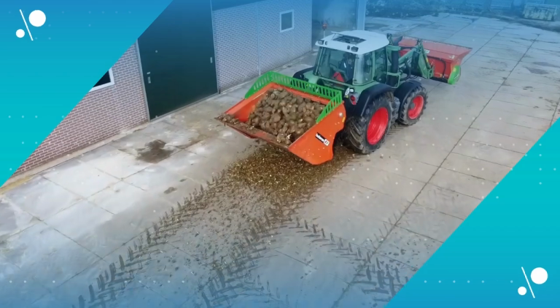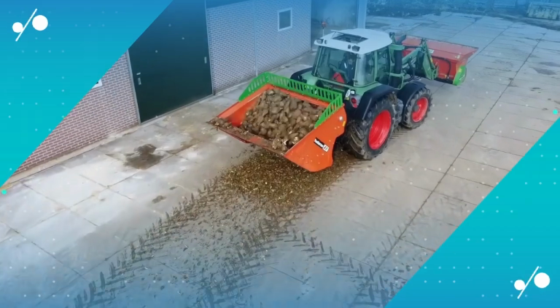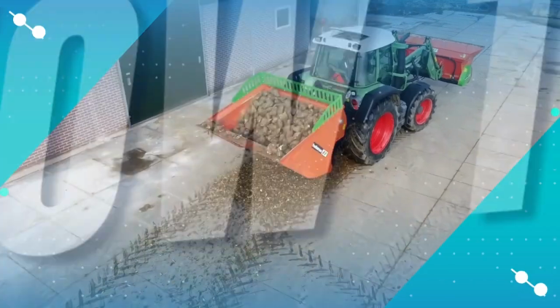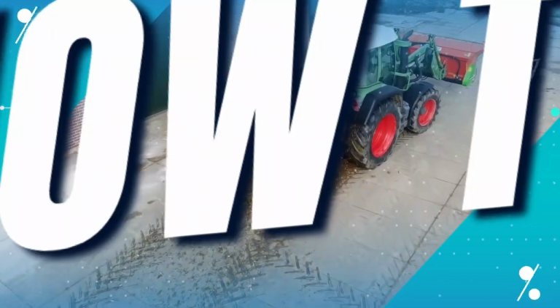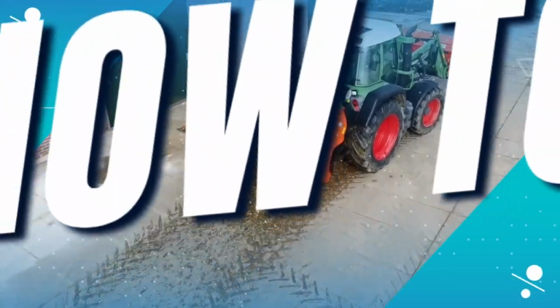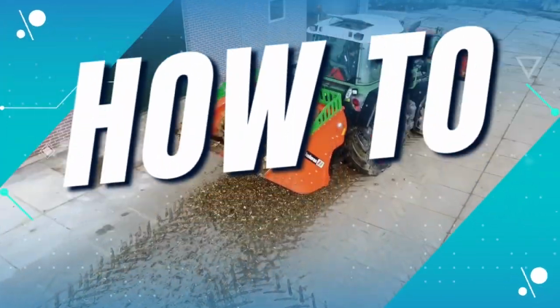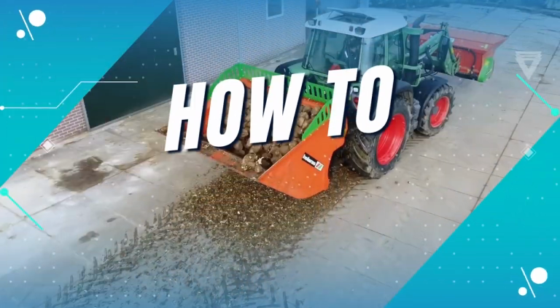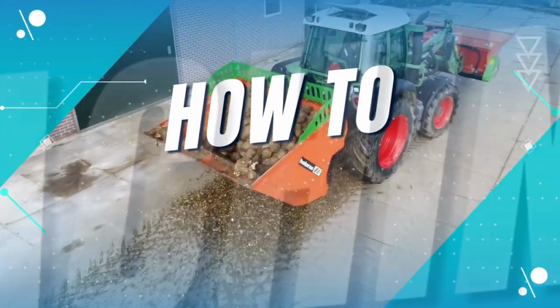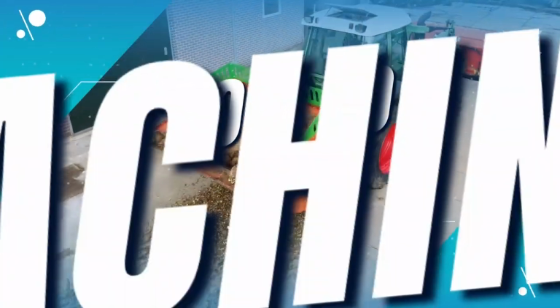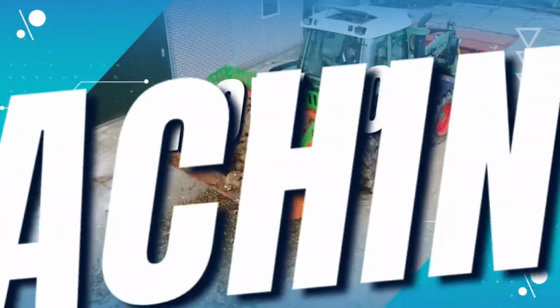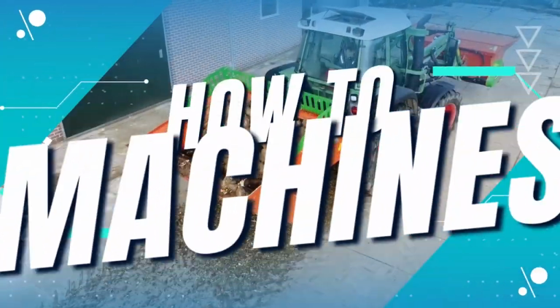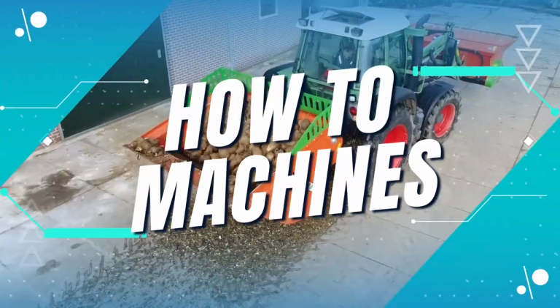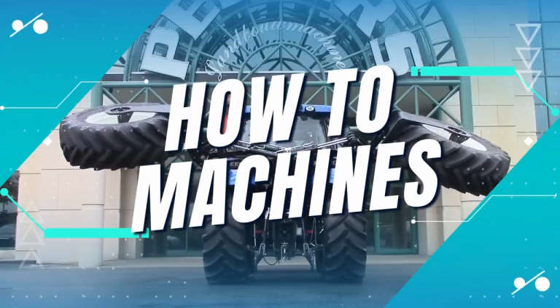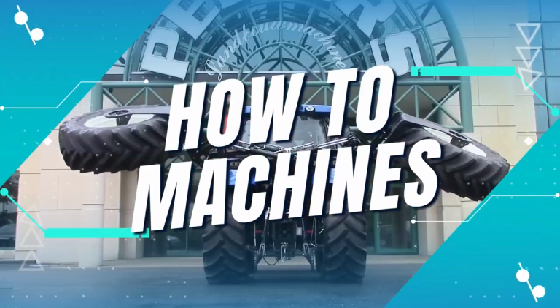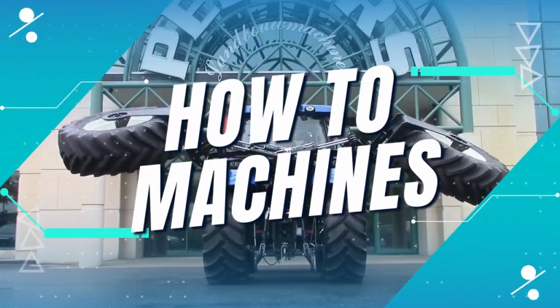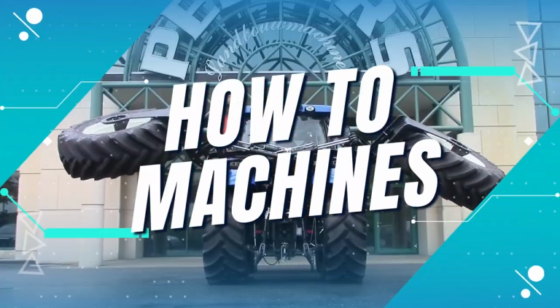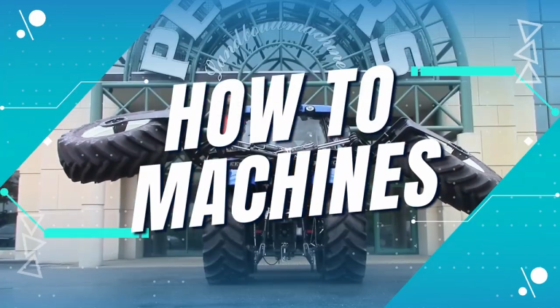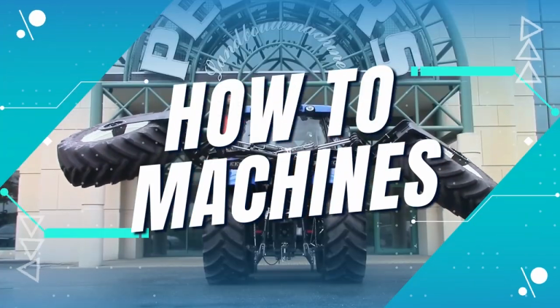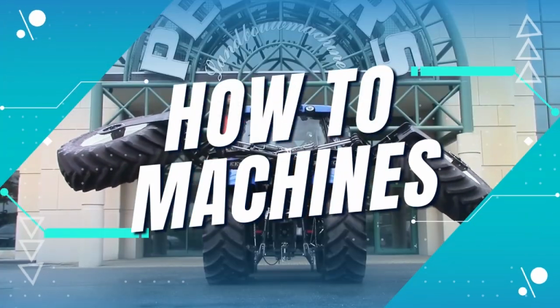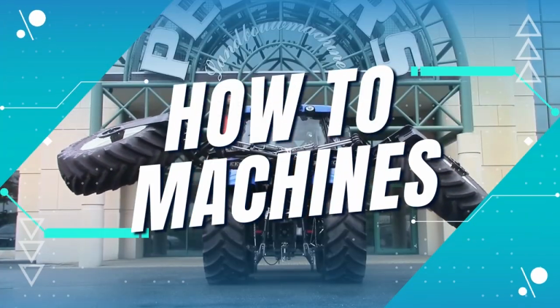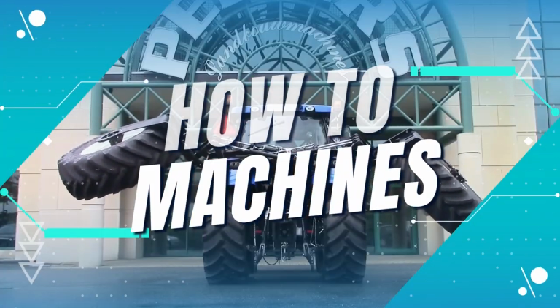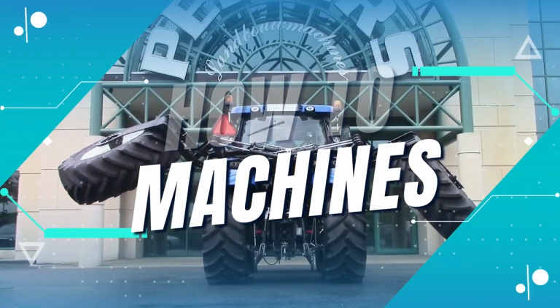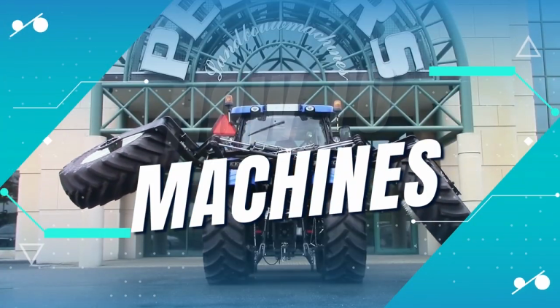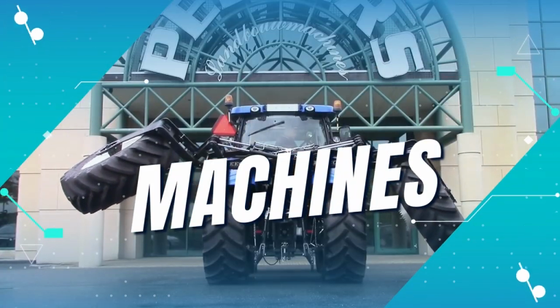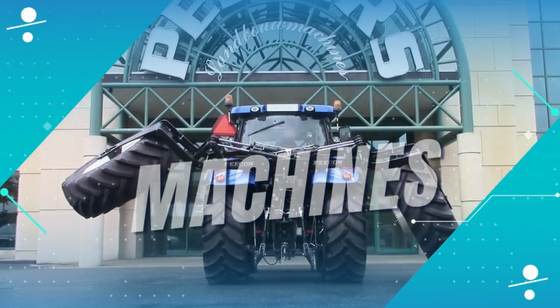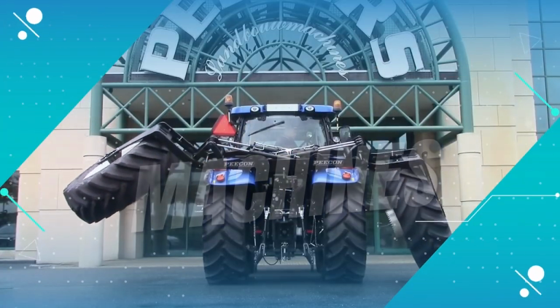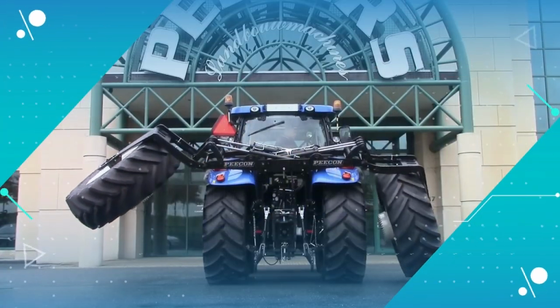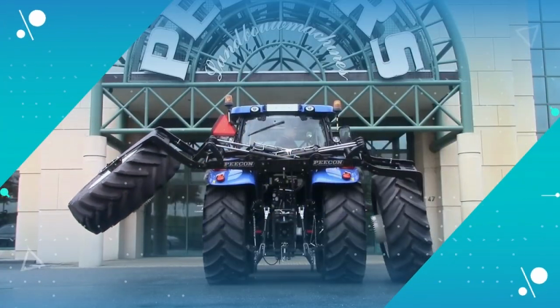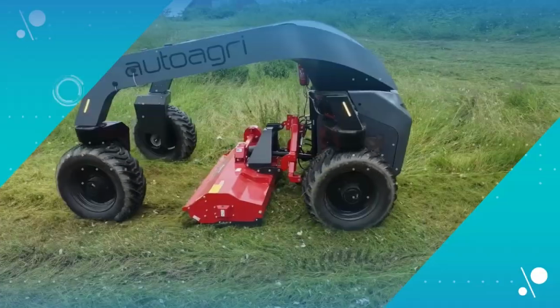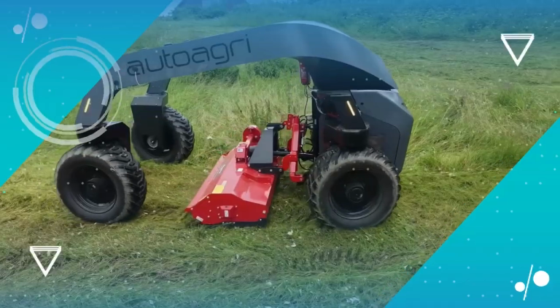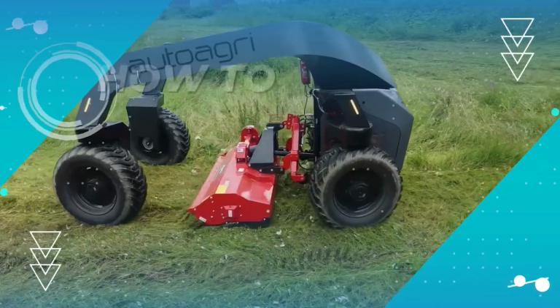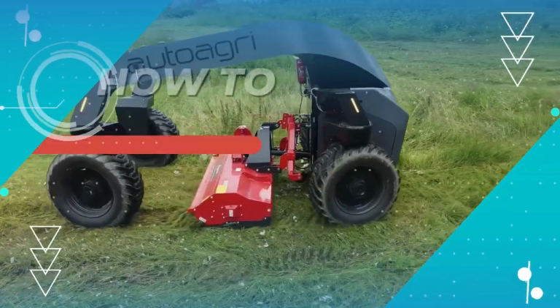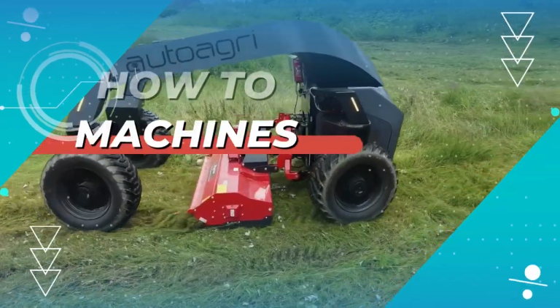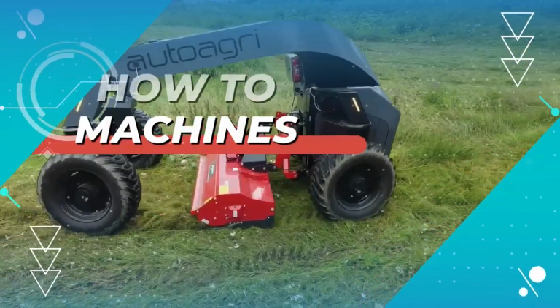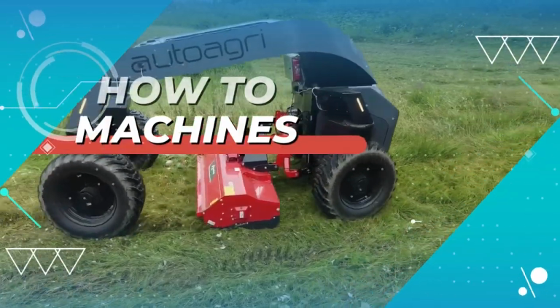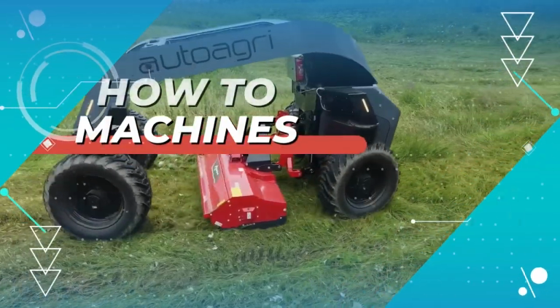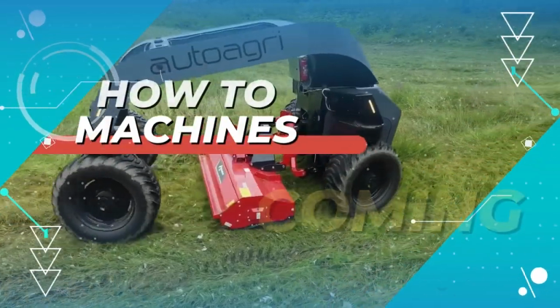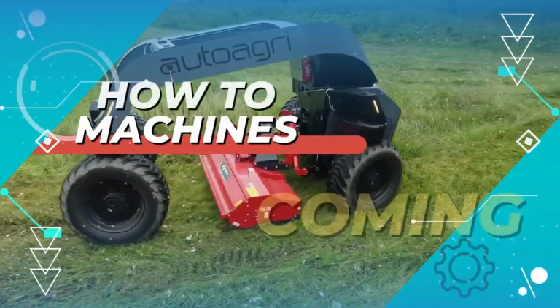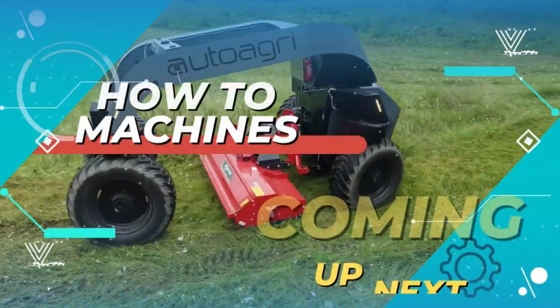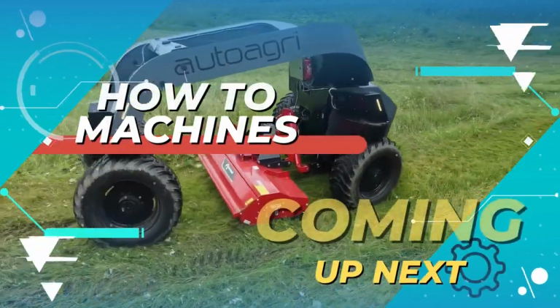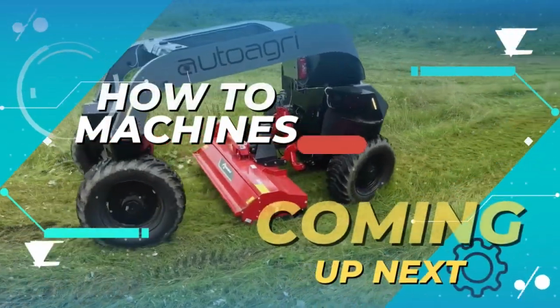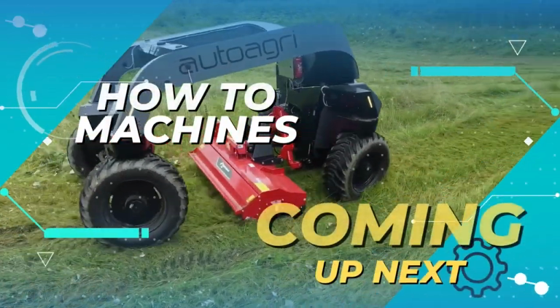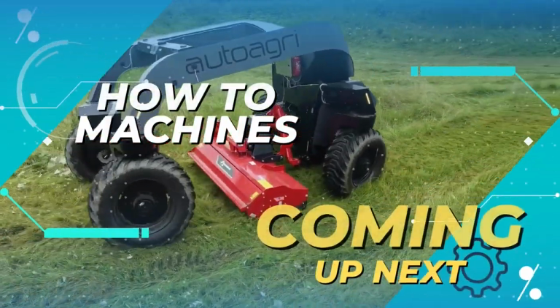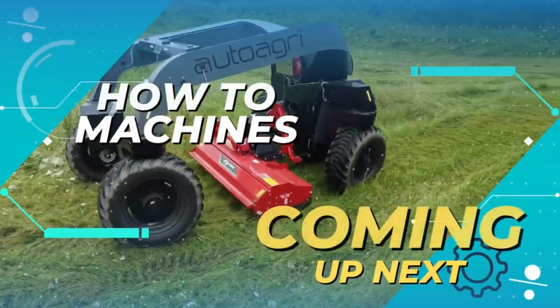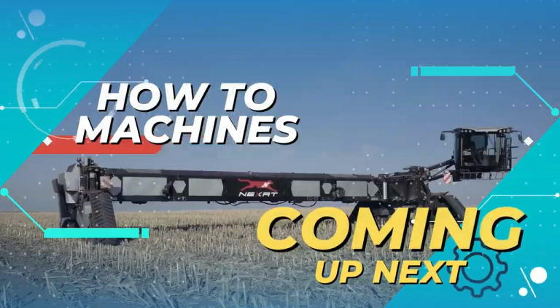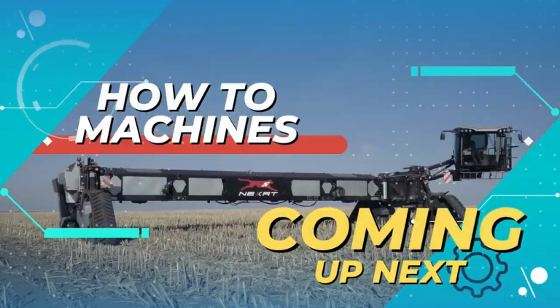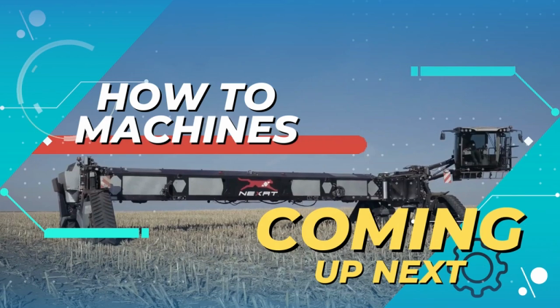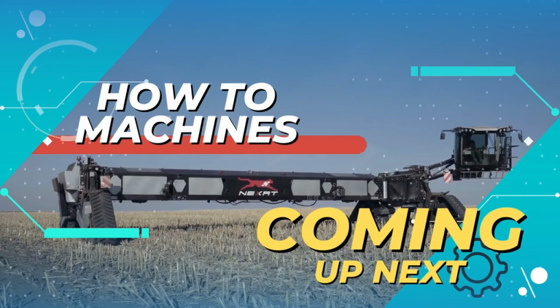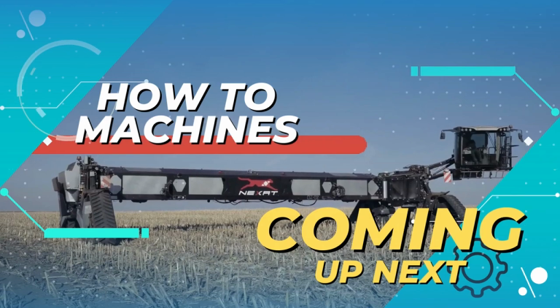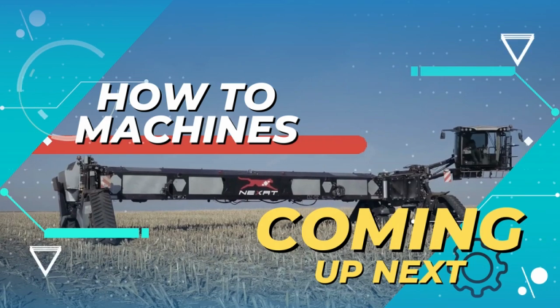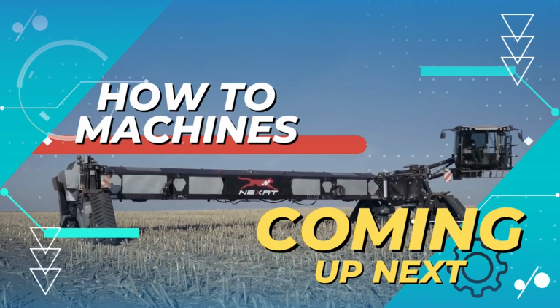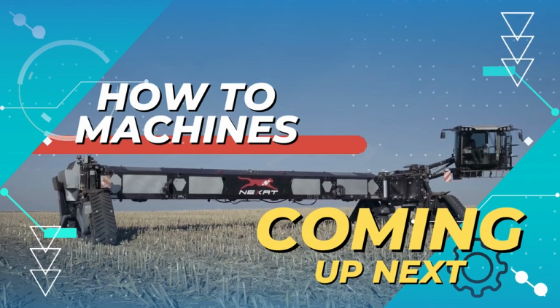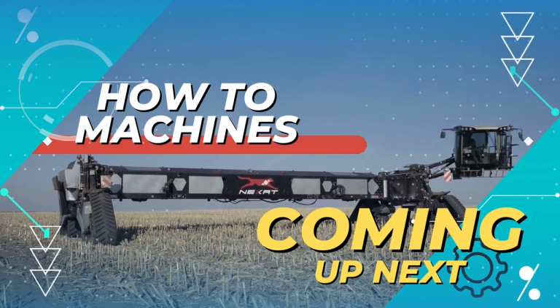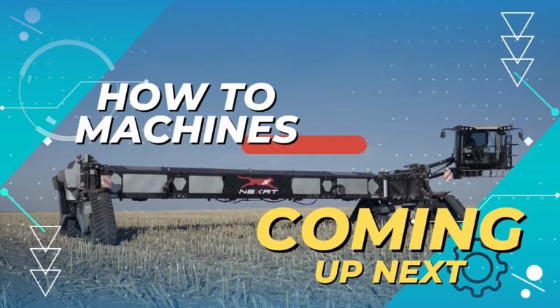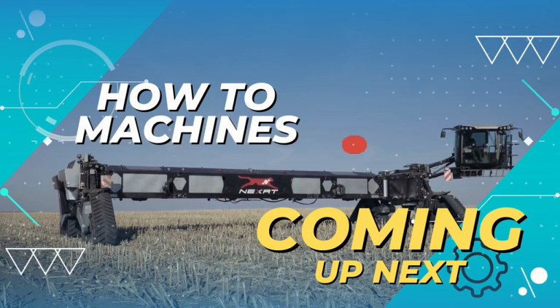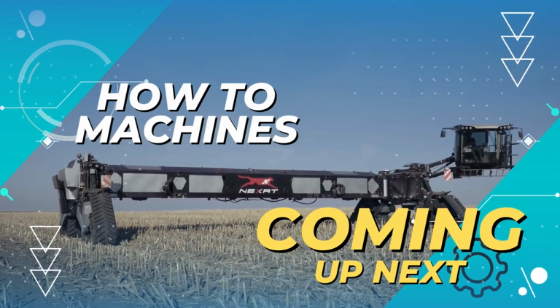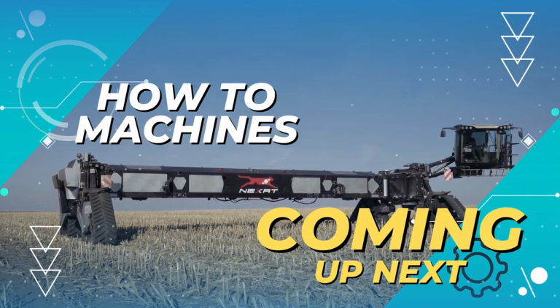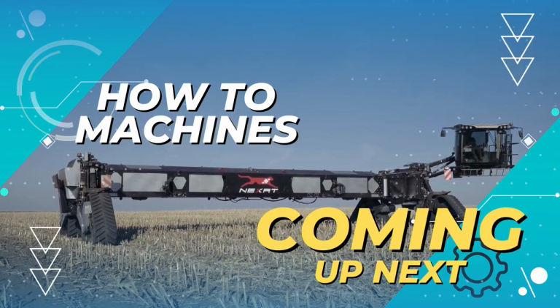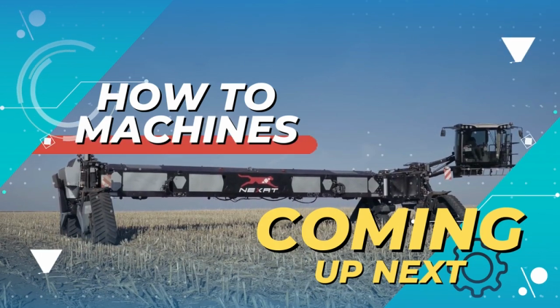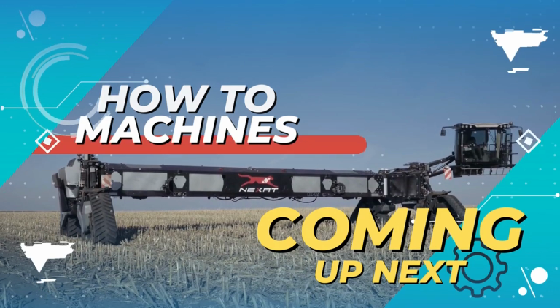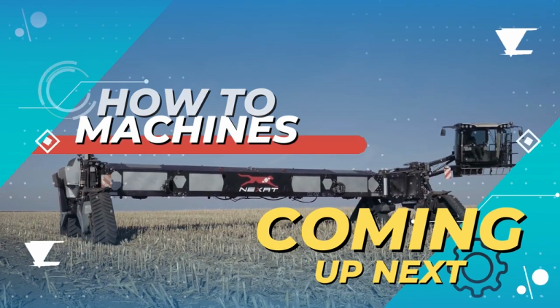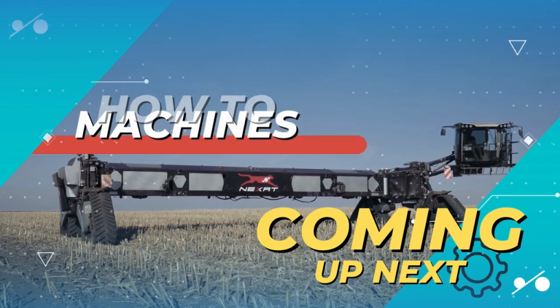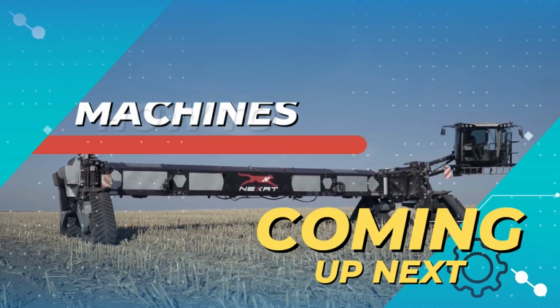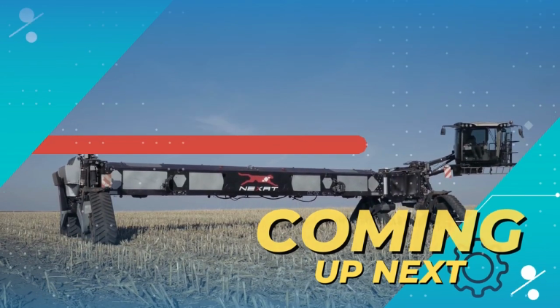Hello folks and welcome to How to Machines. This video is all about new and advanced agricultural tools and machines.